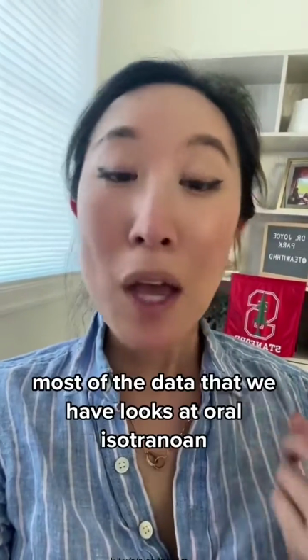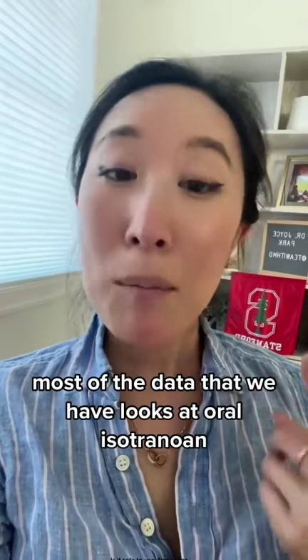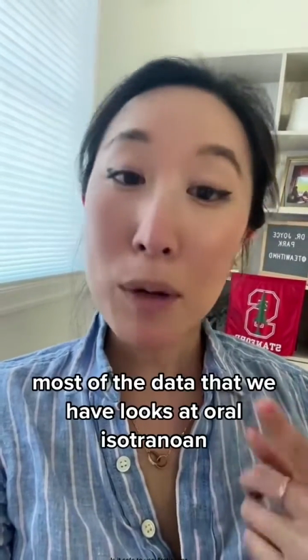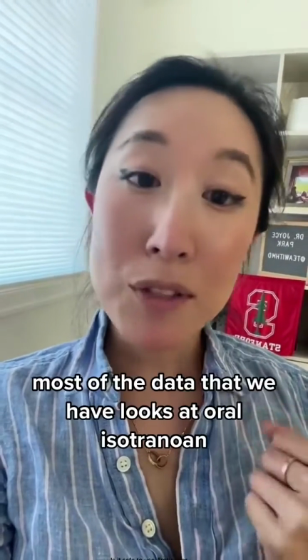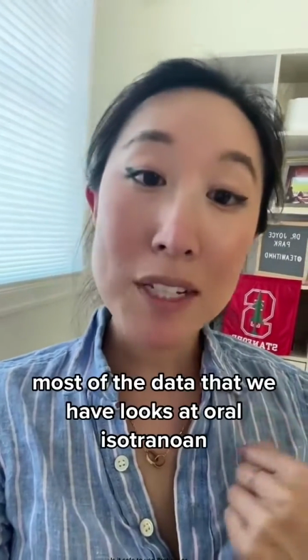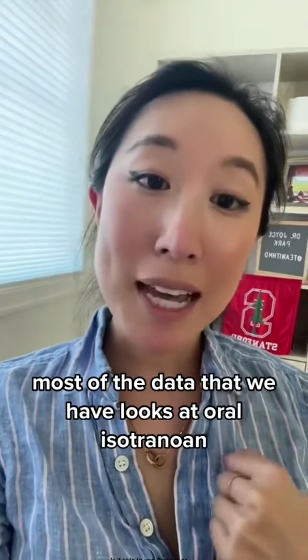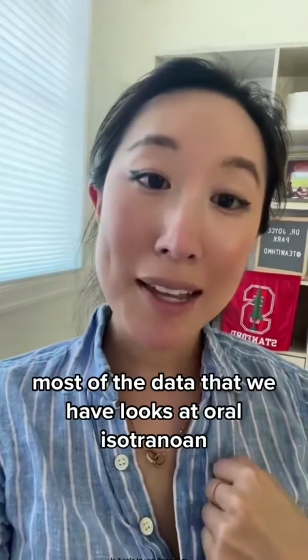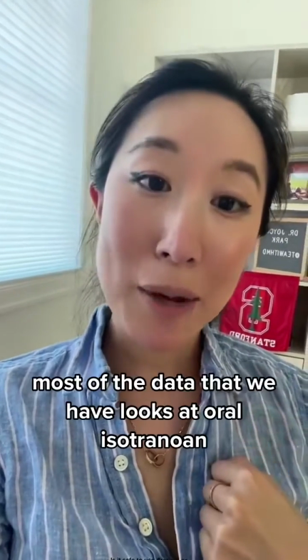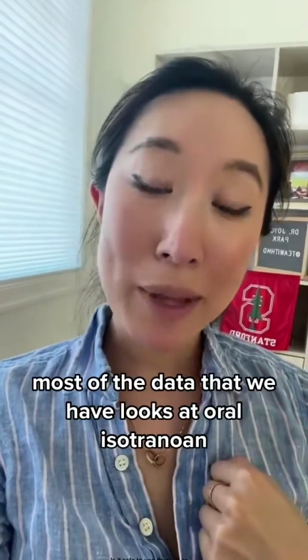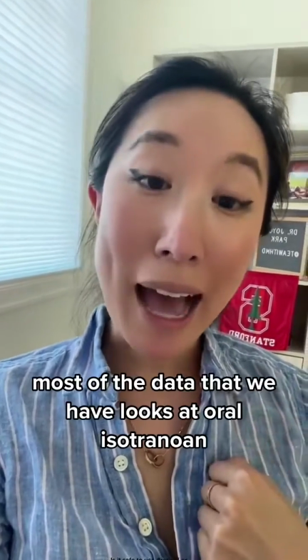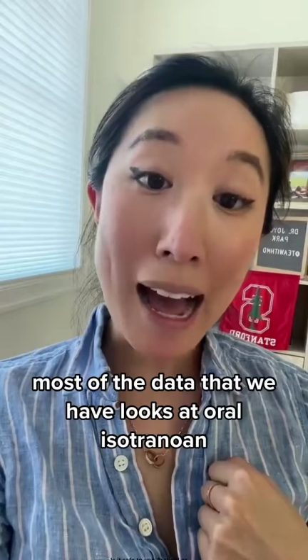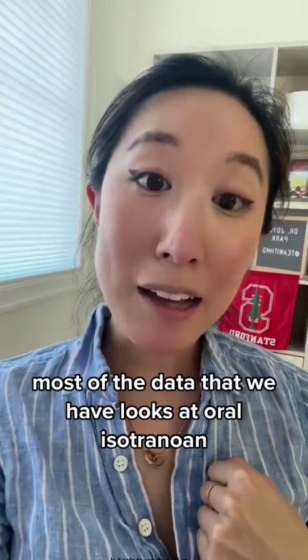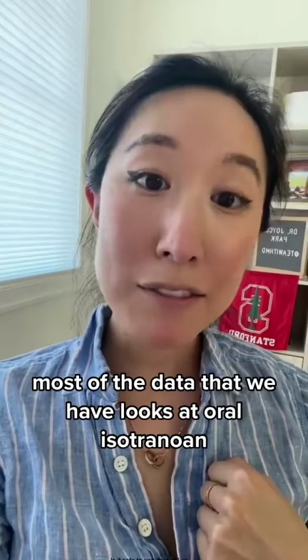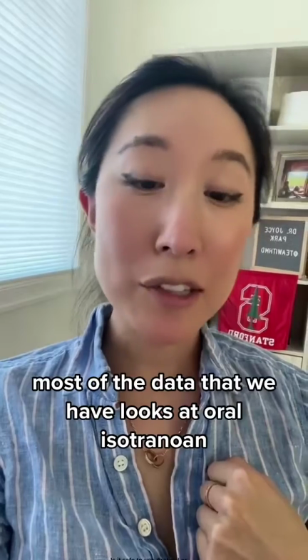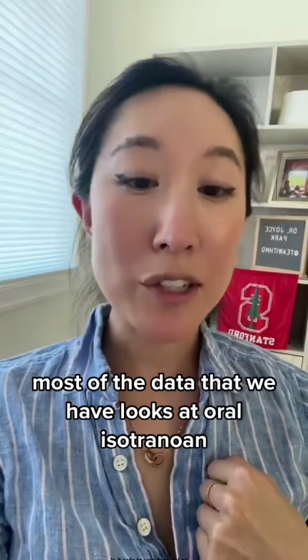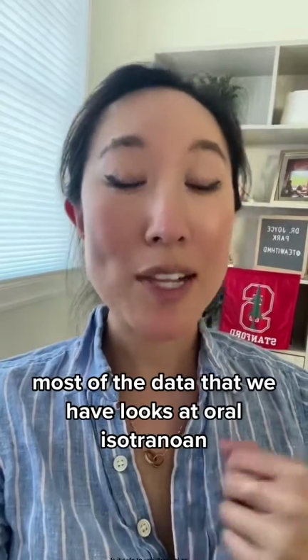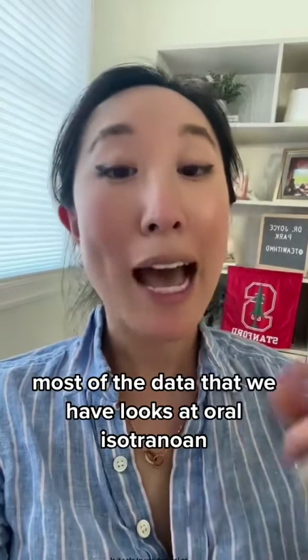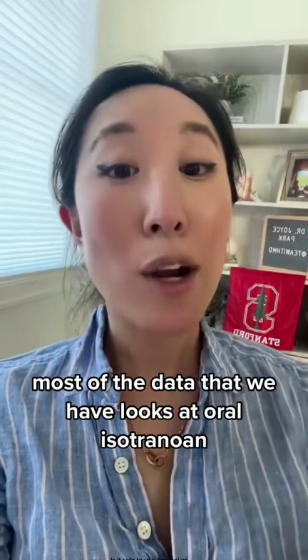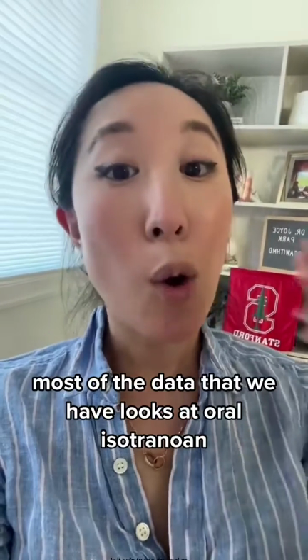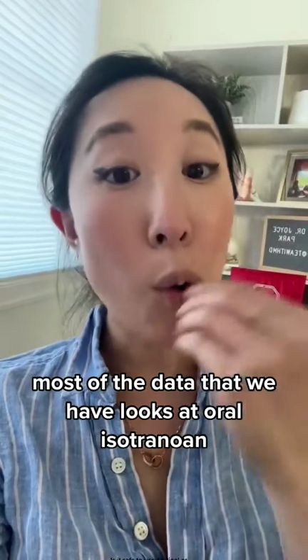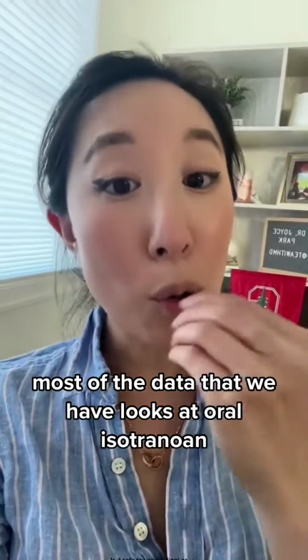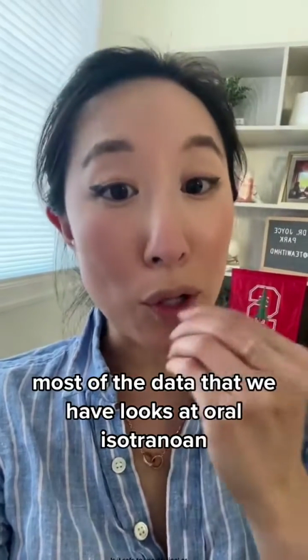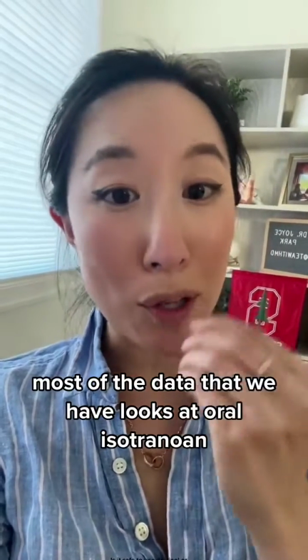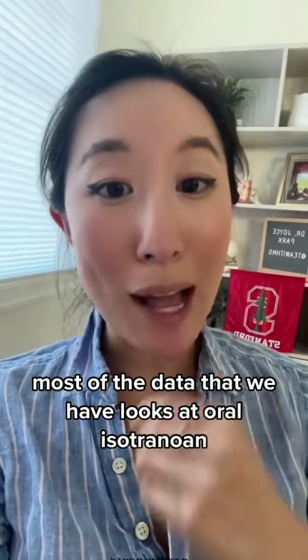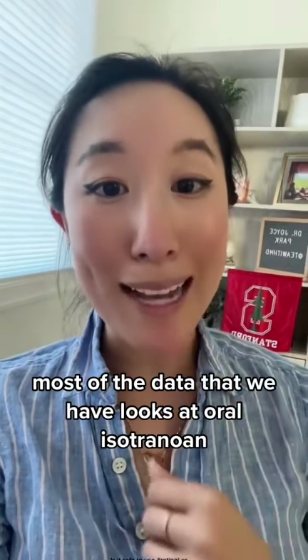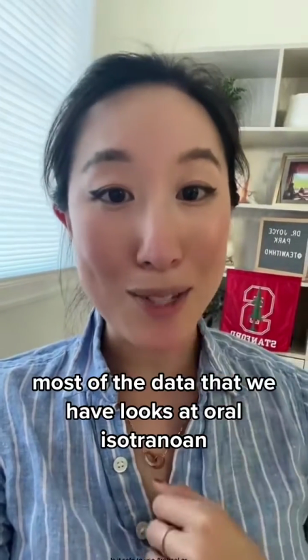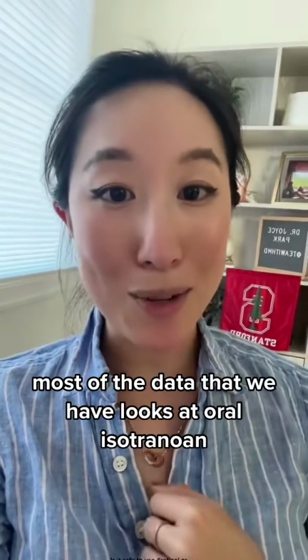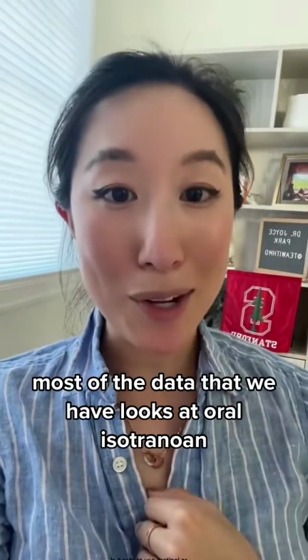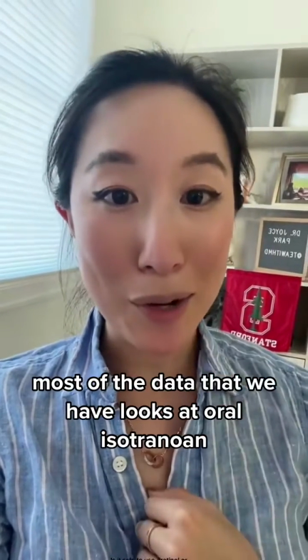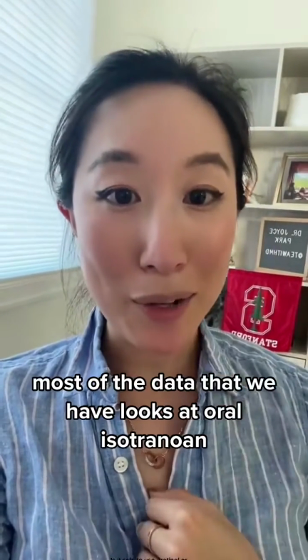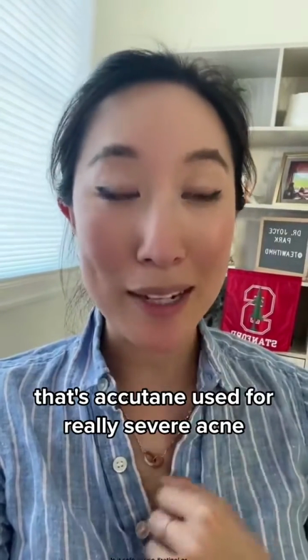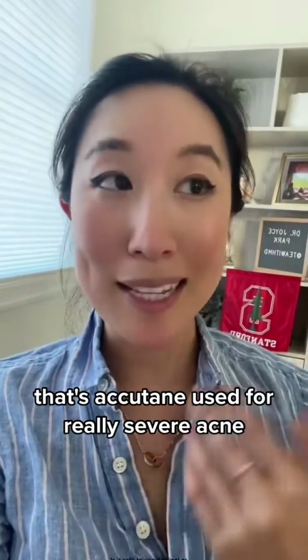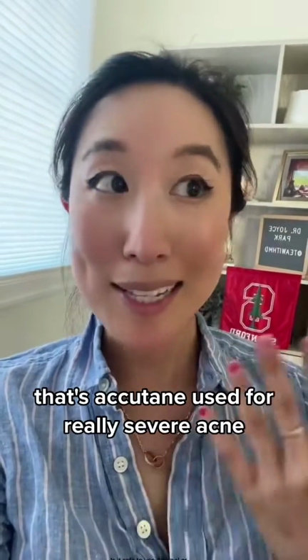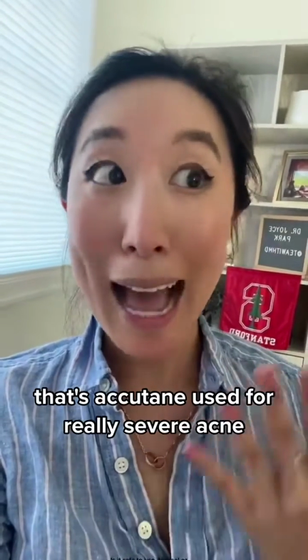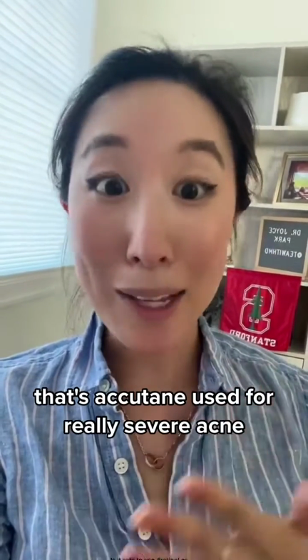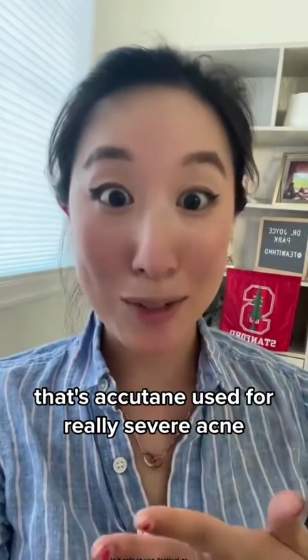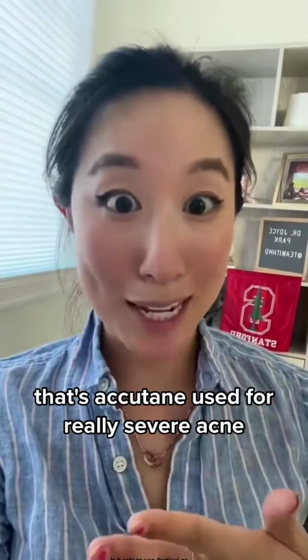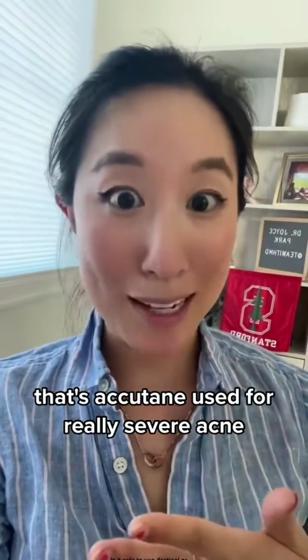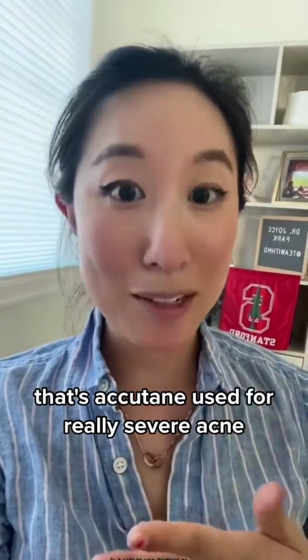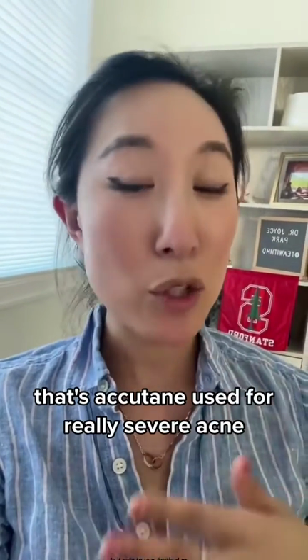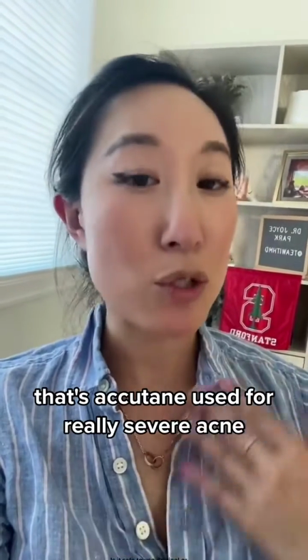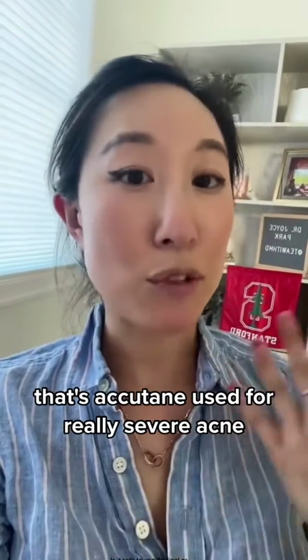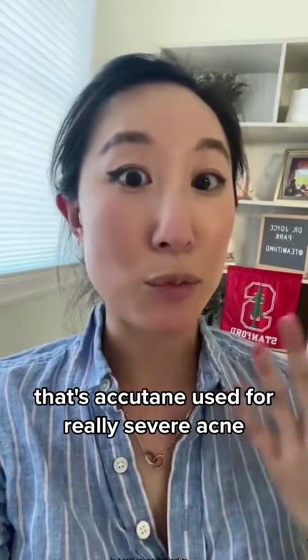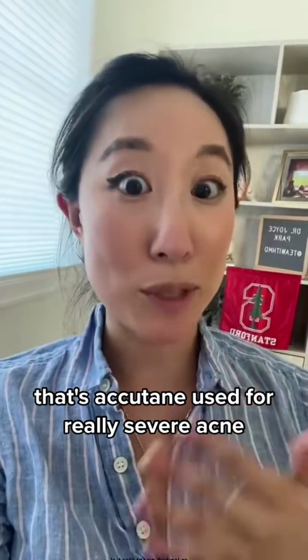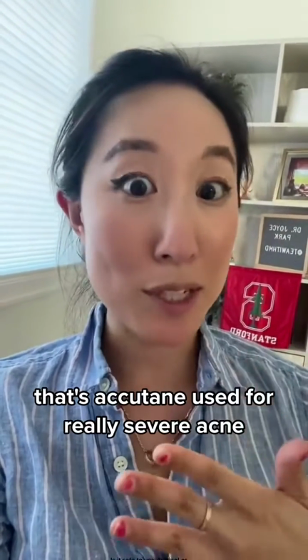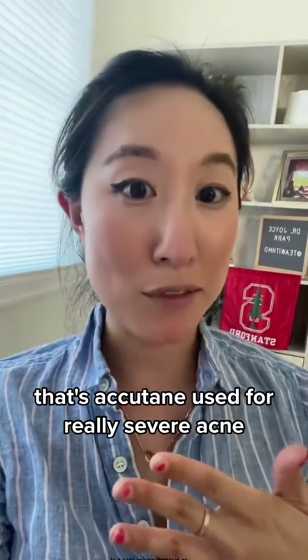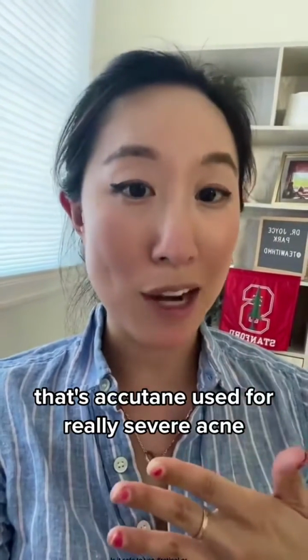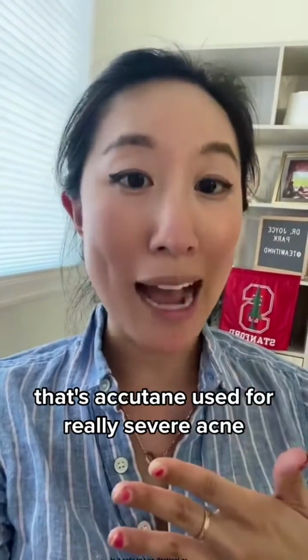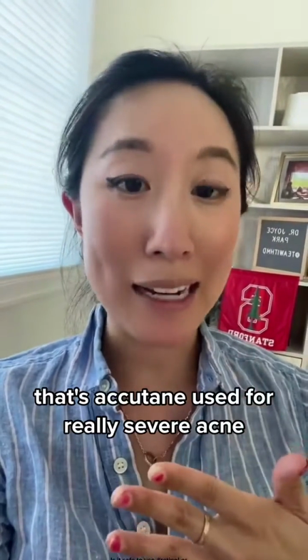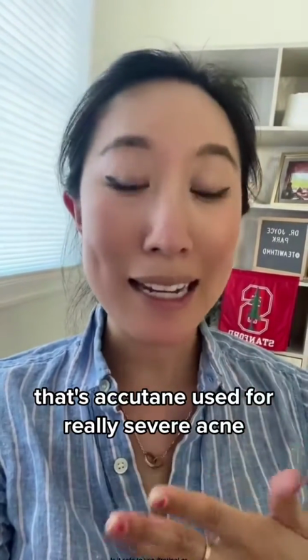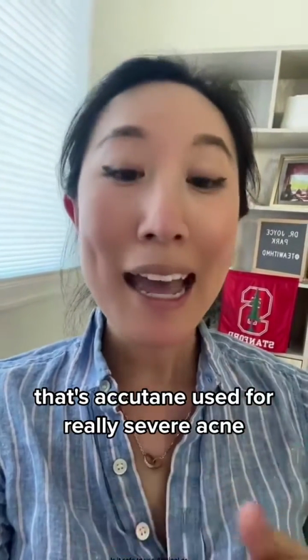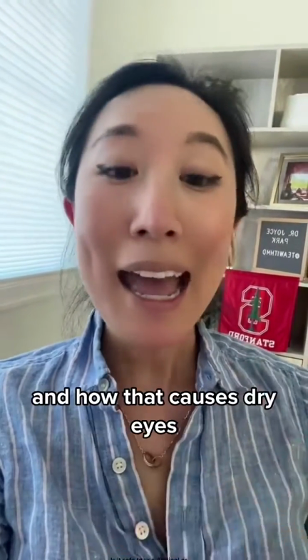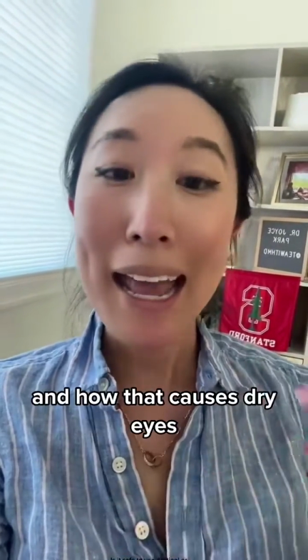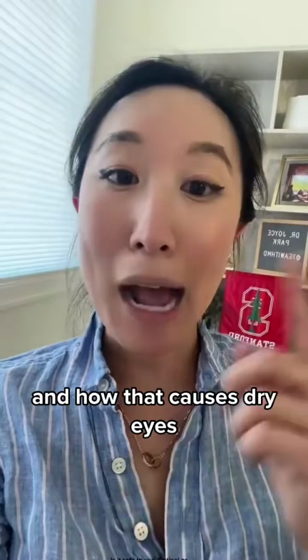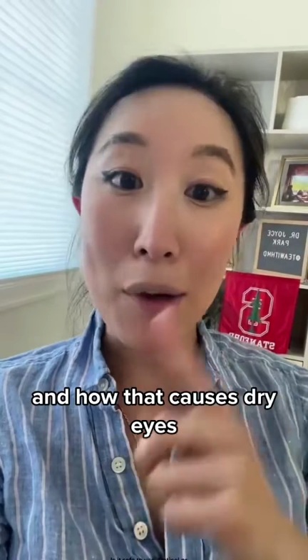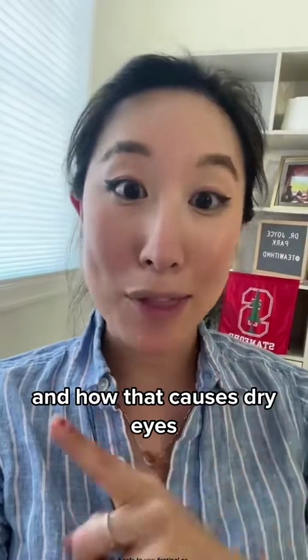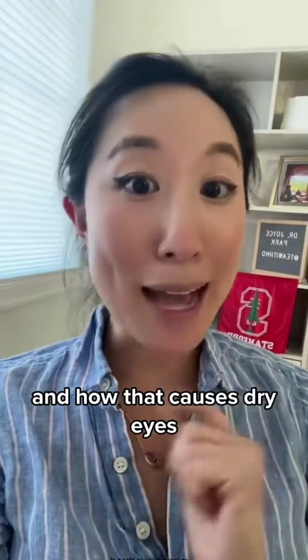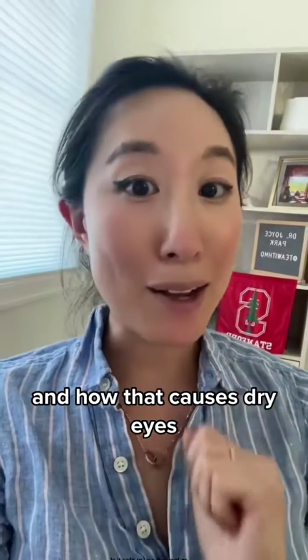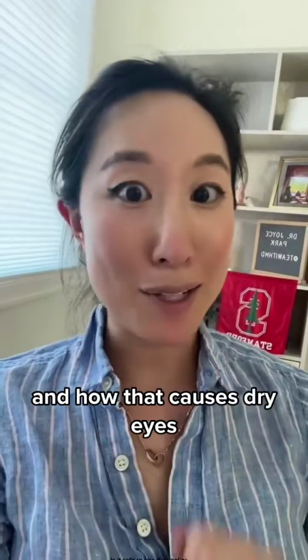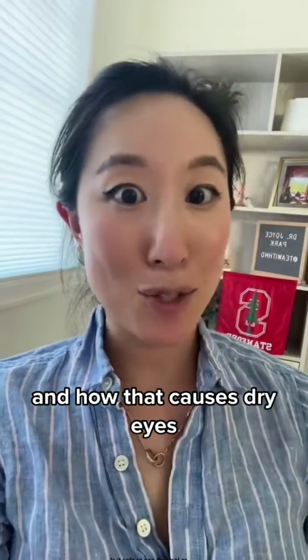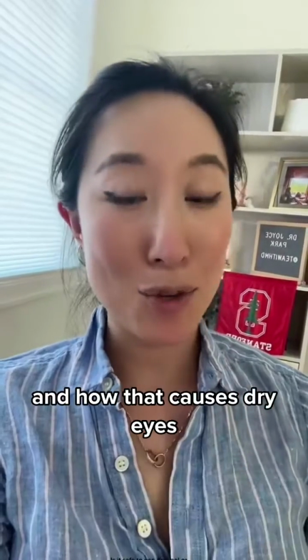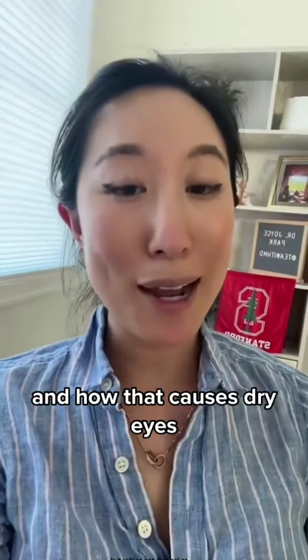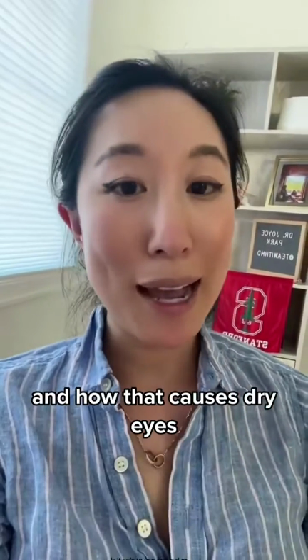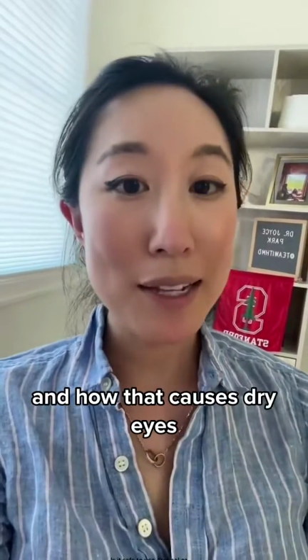Most of the data that we have looks at oral isotretinoin — that's Accutane — used for really severe acne, and how that causes dry eyes.